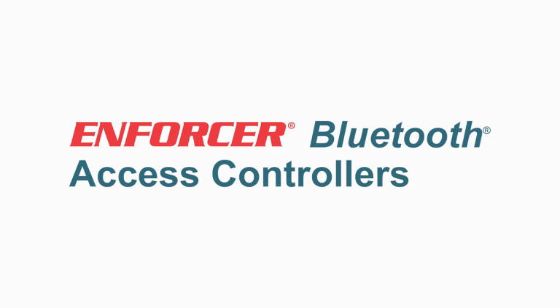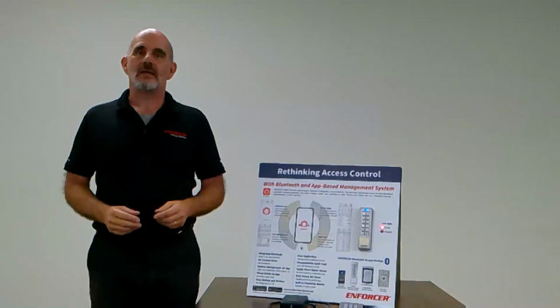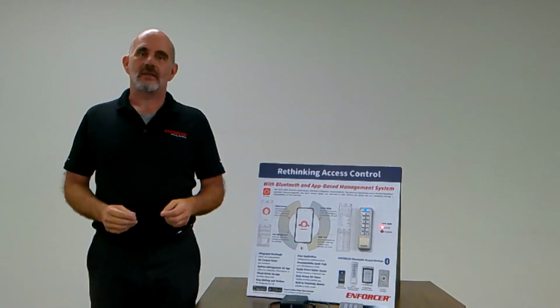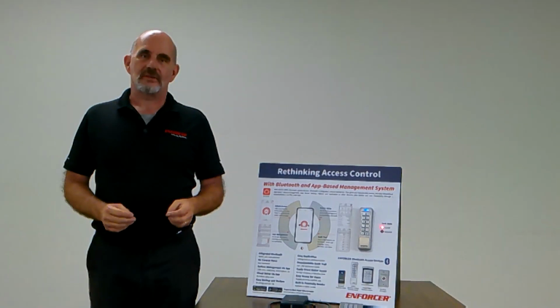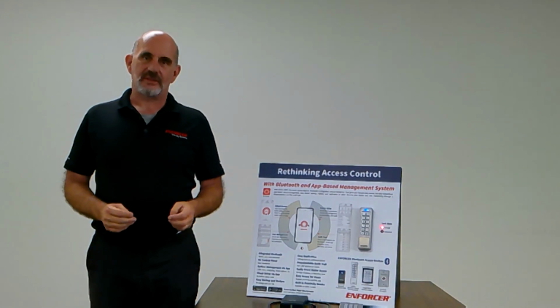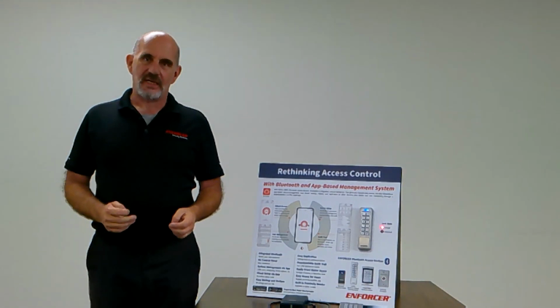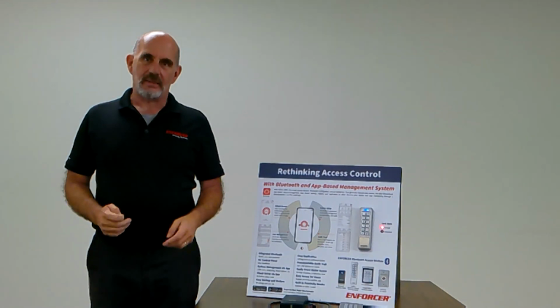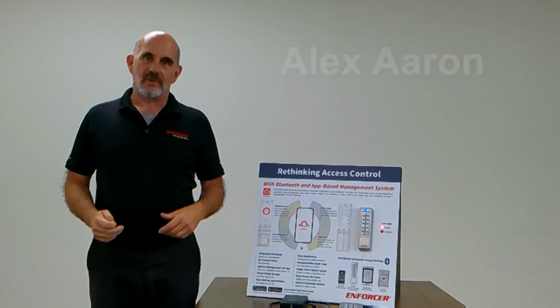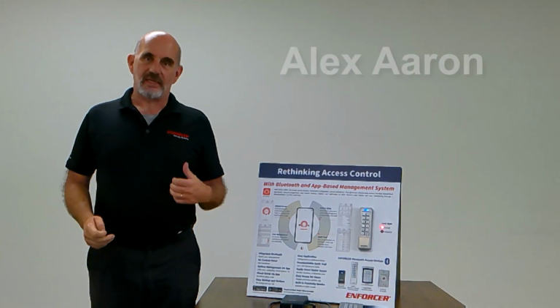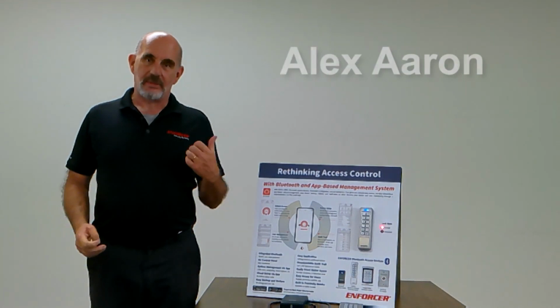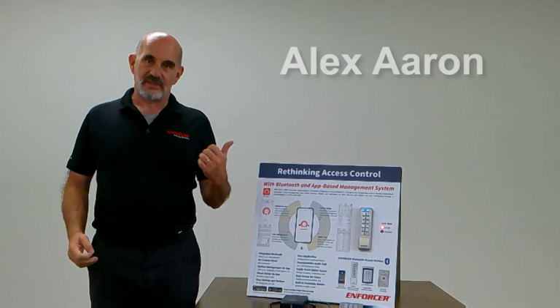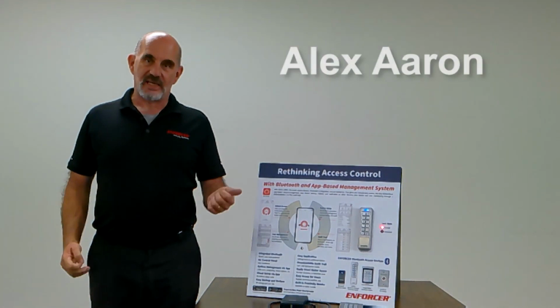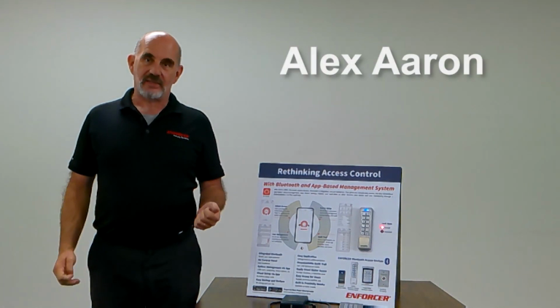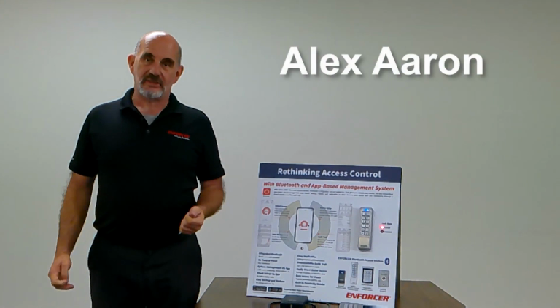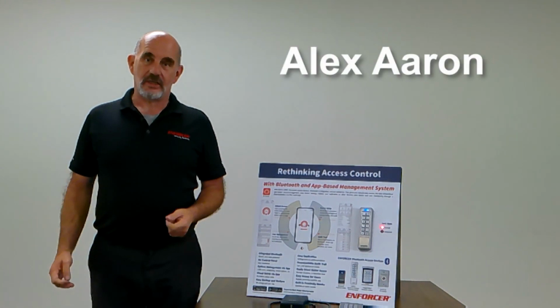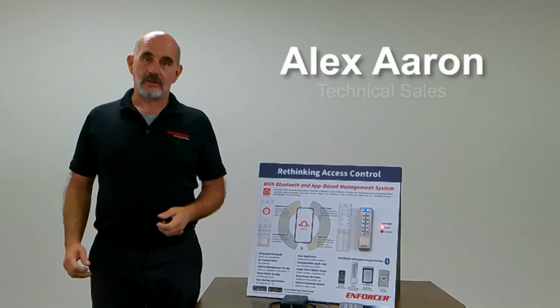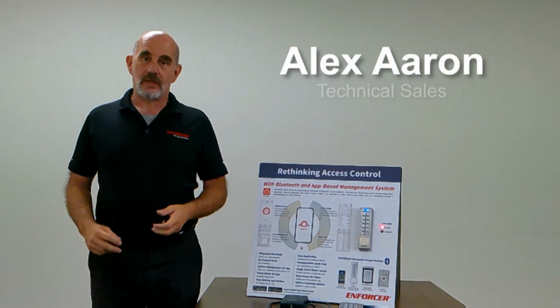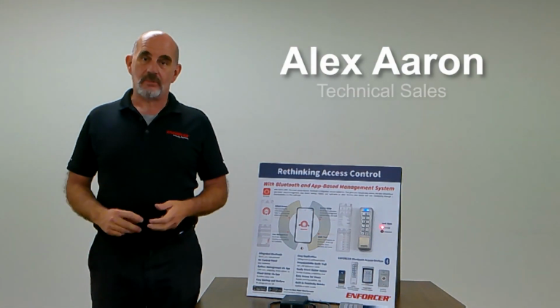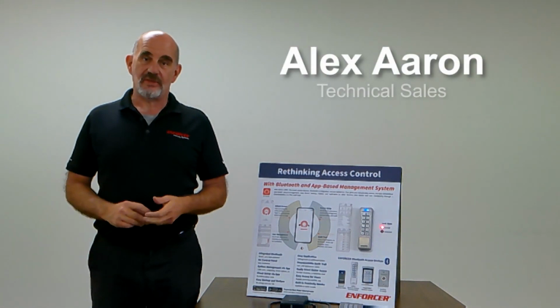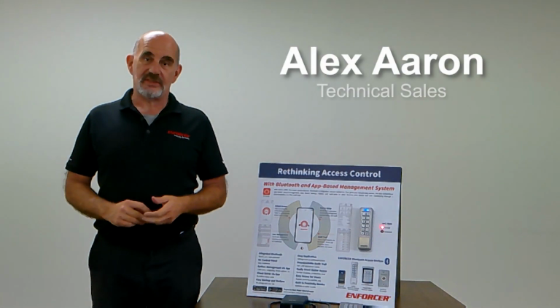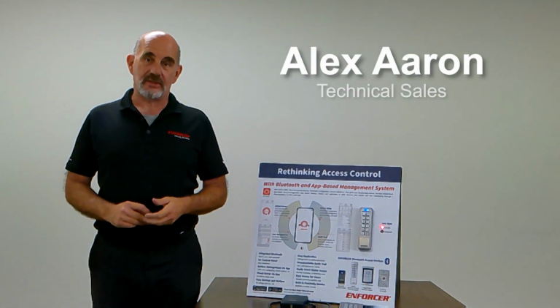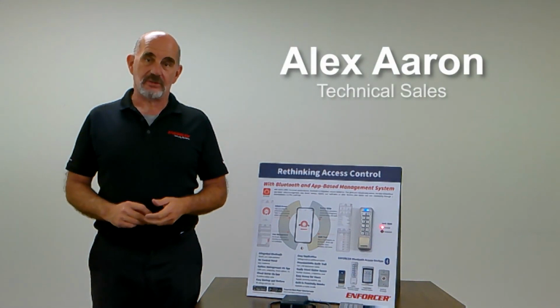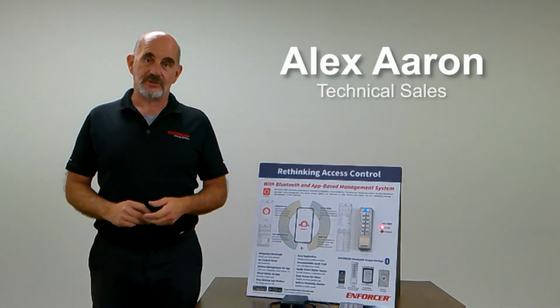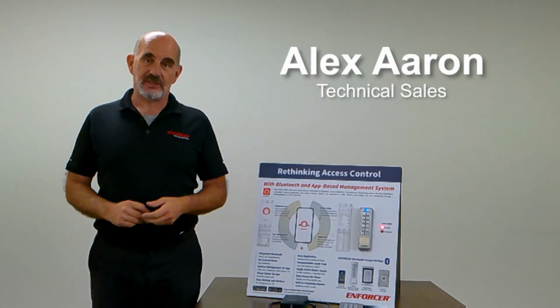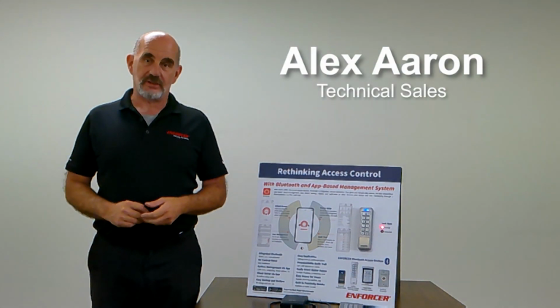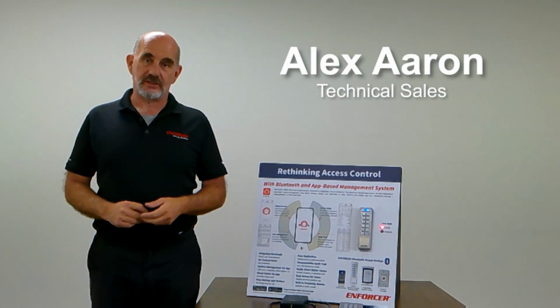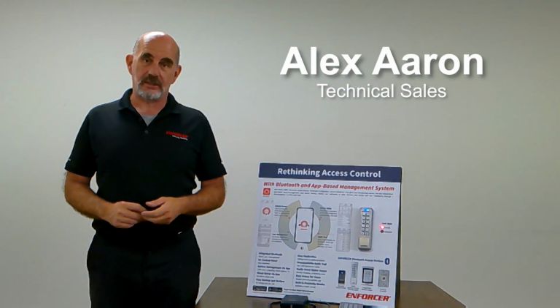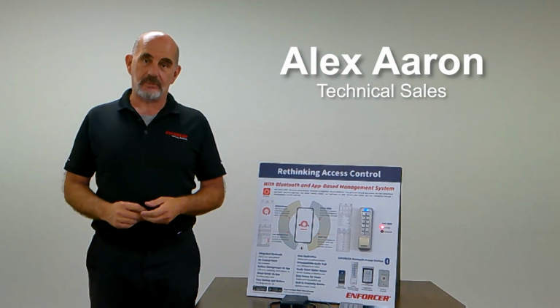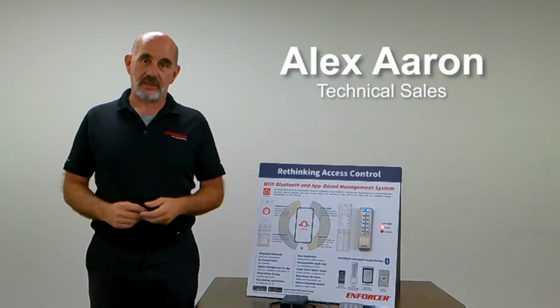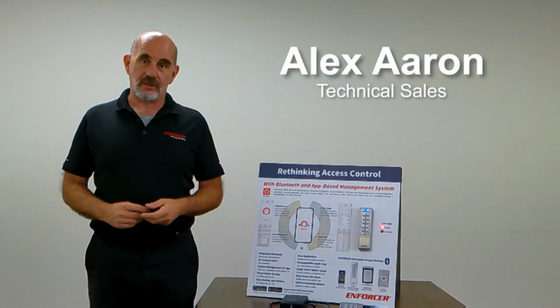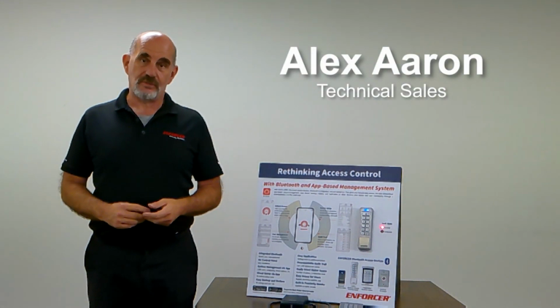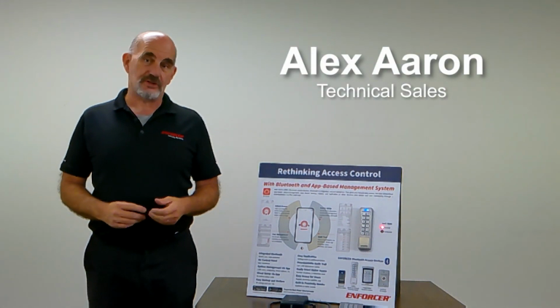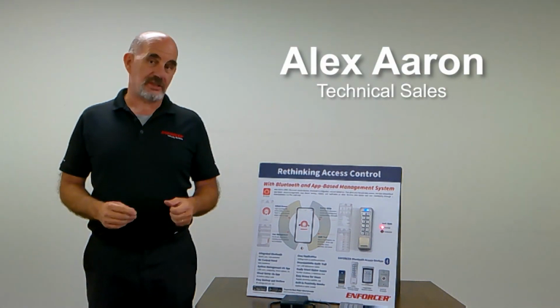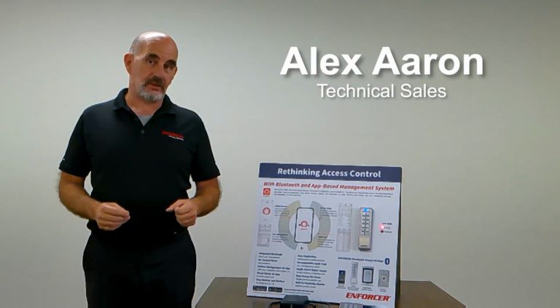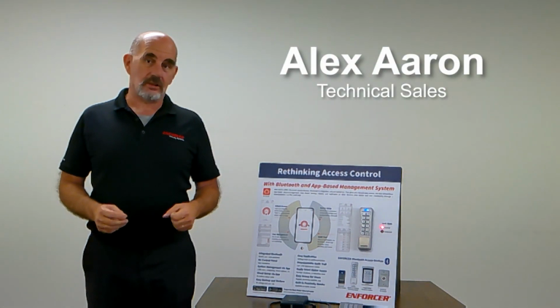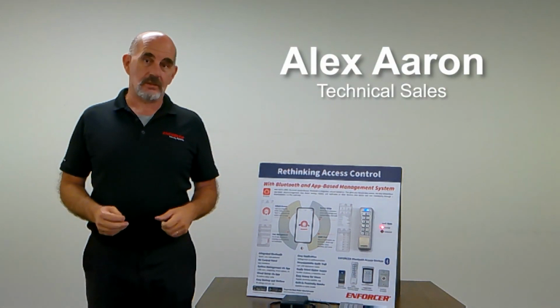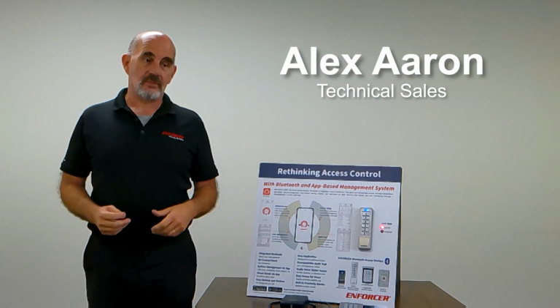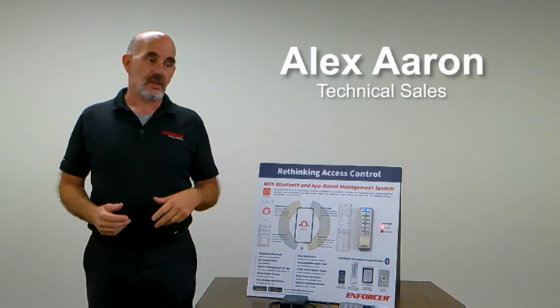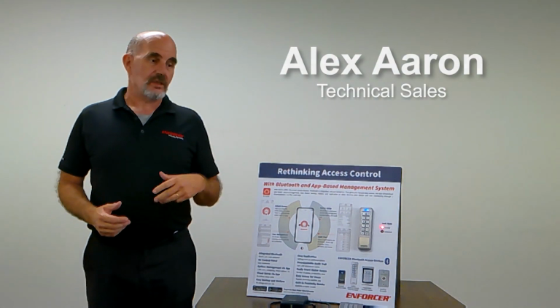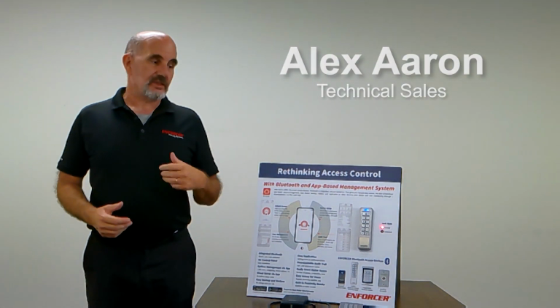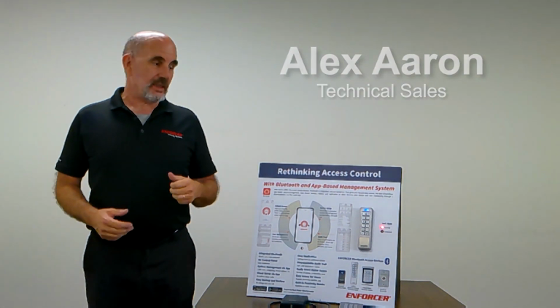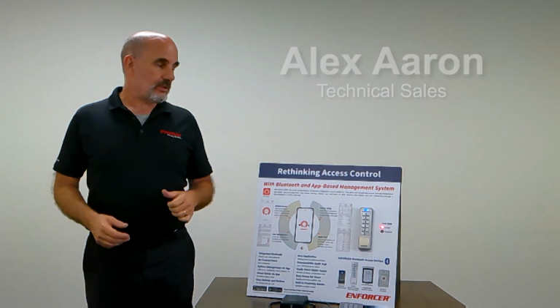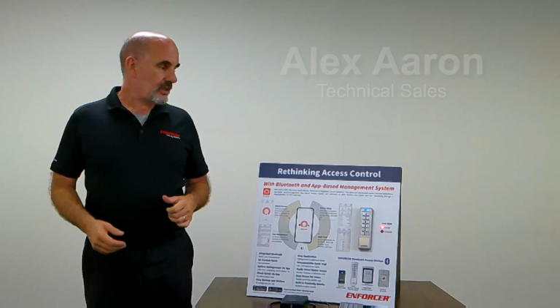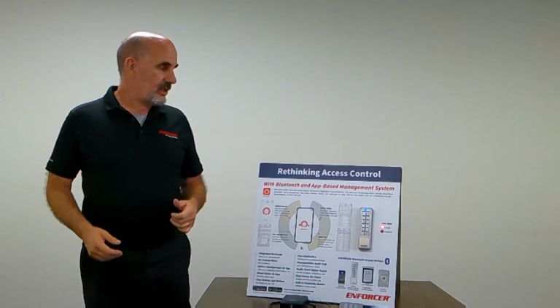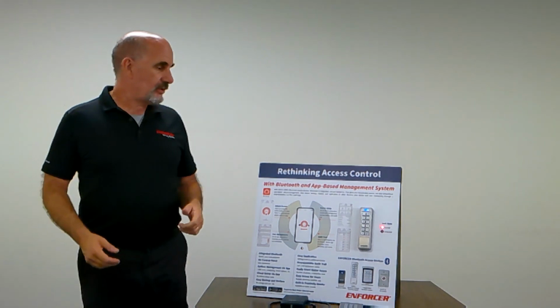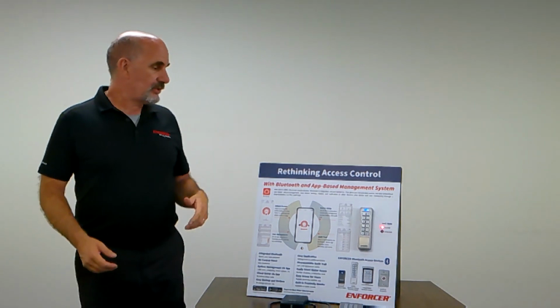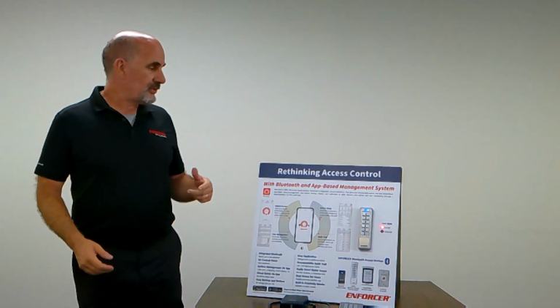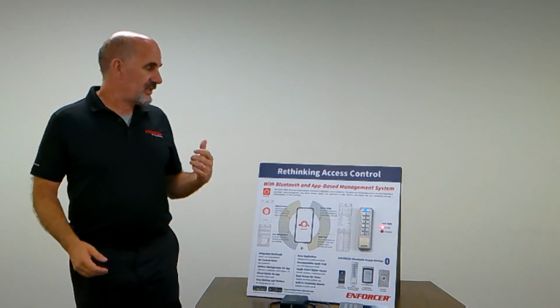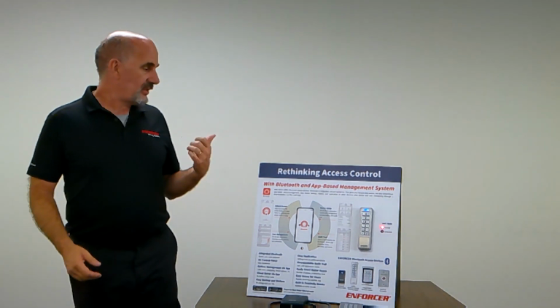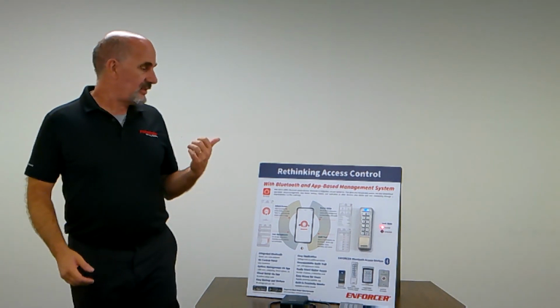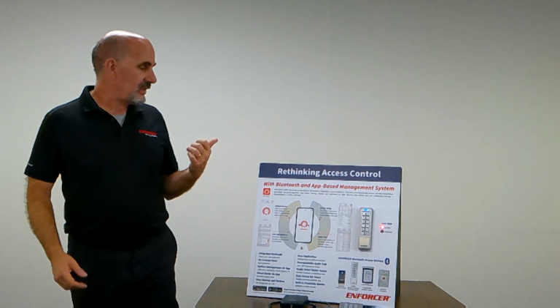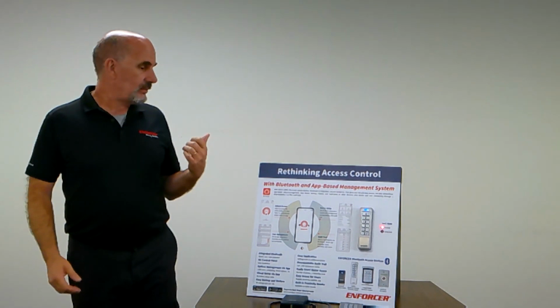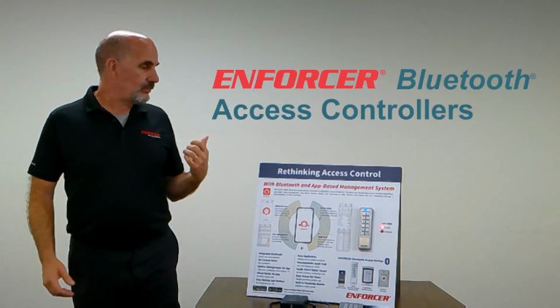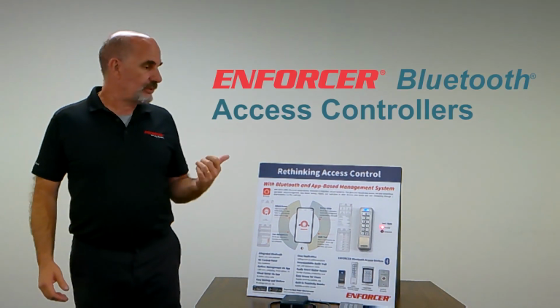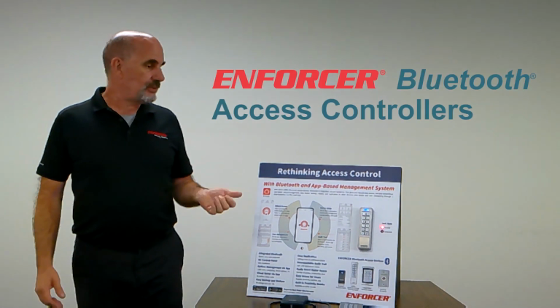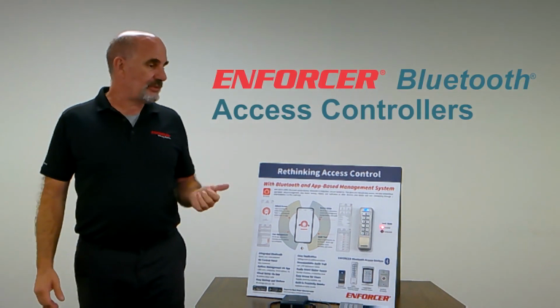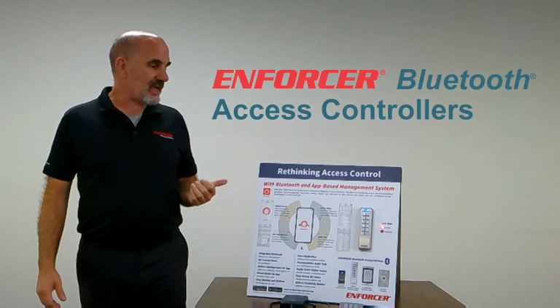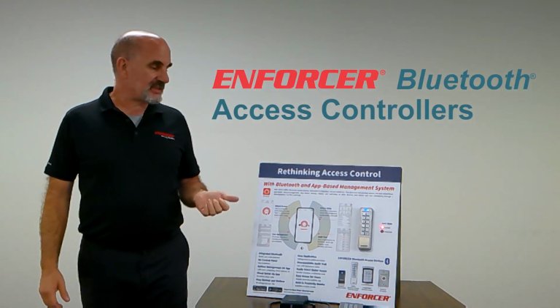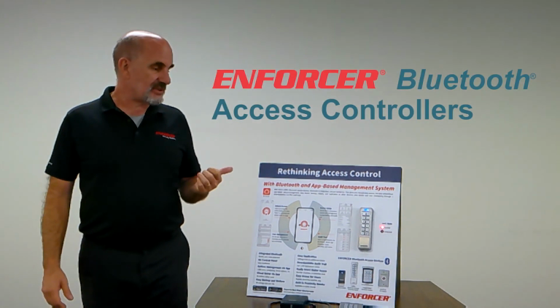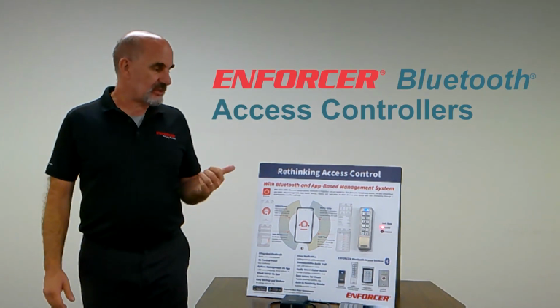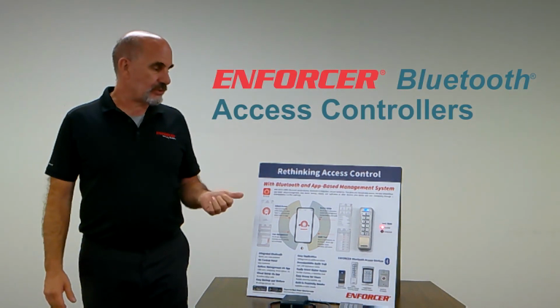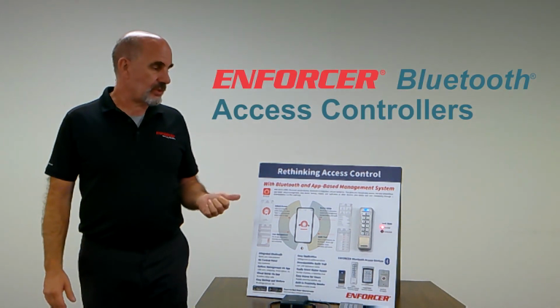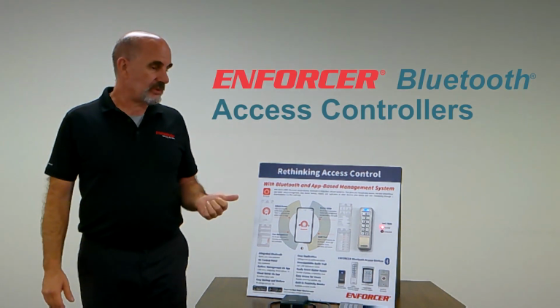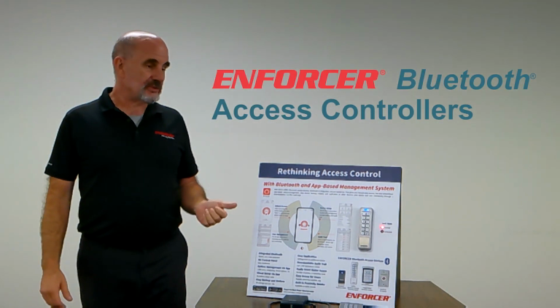Good day, my name is Alex Aron. I'm on the technical sales team here for Seekalarm. Today we're introducing the Bluetooth access controllers.